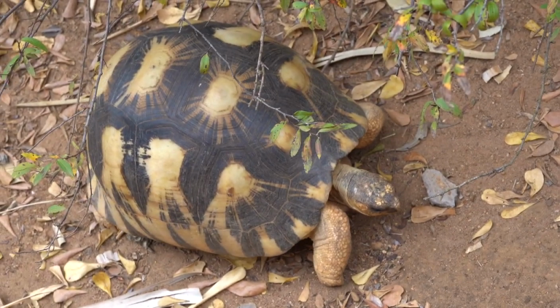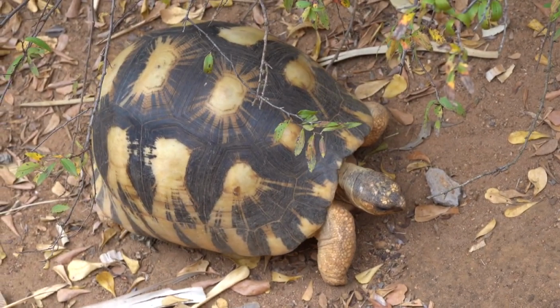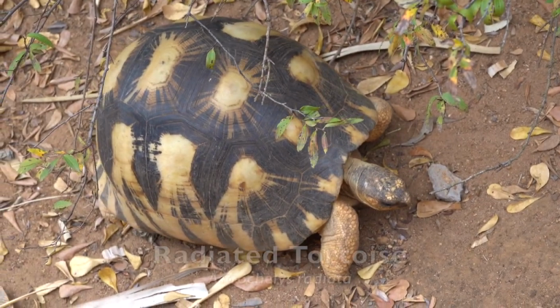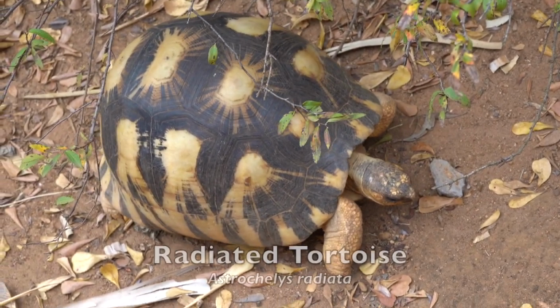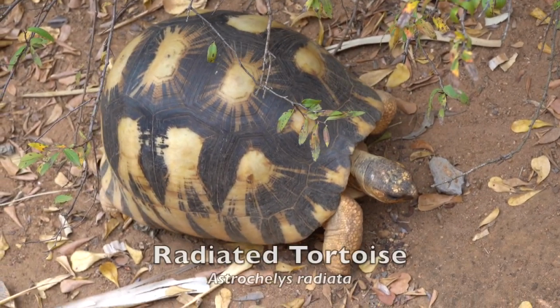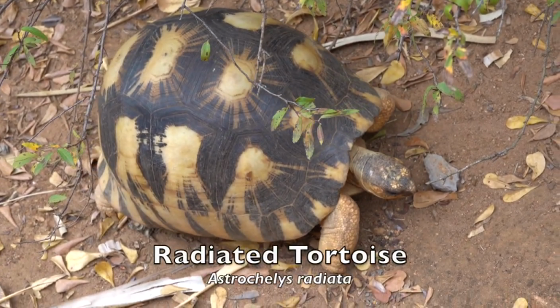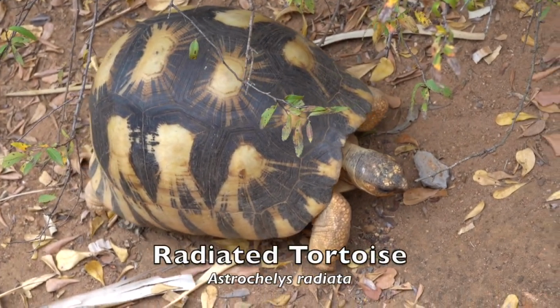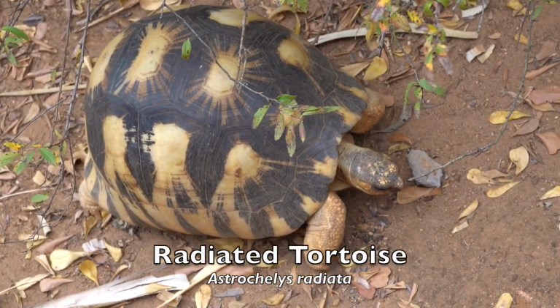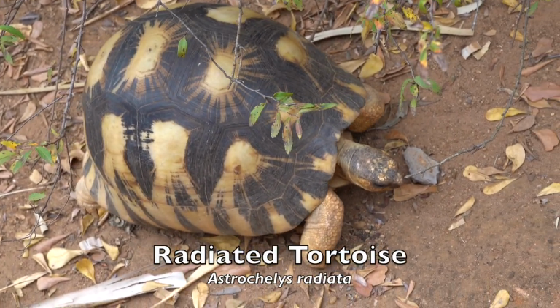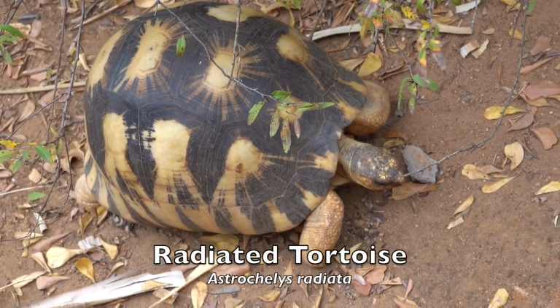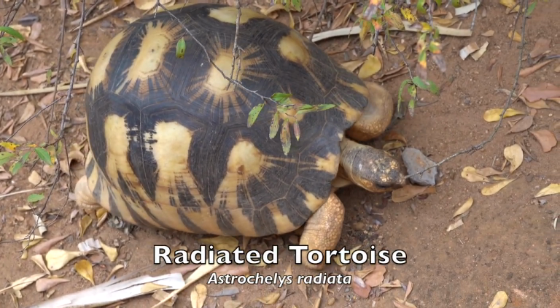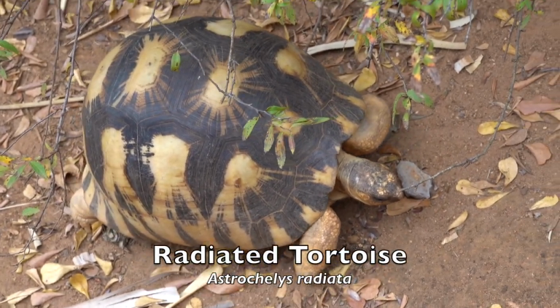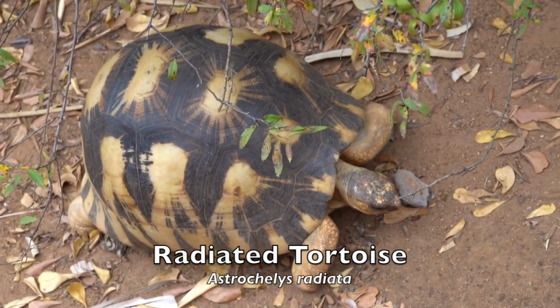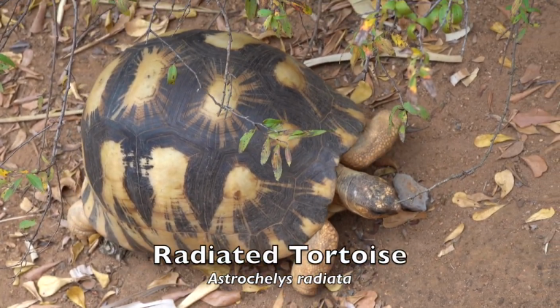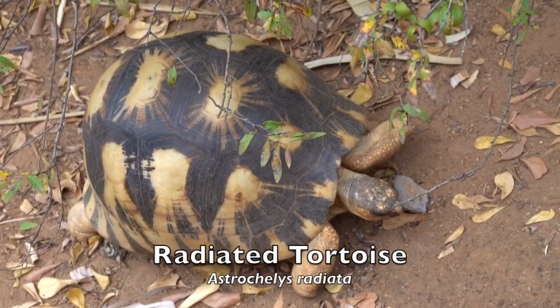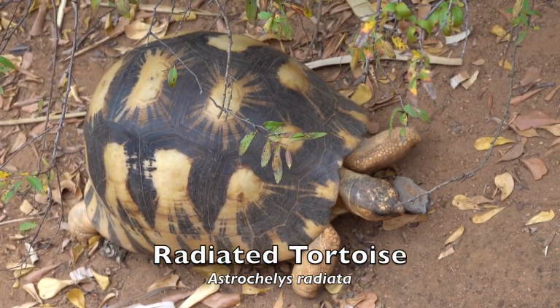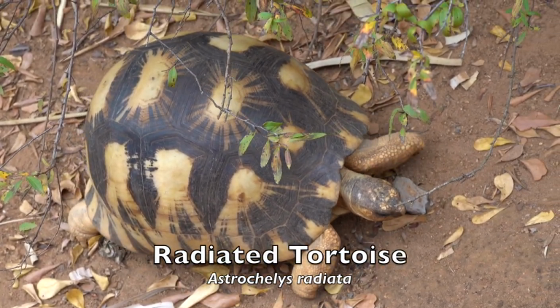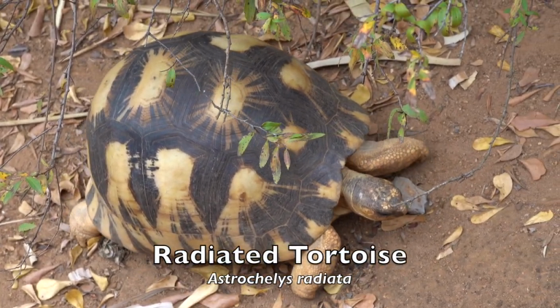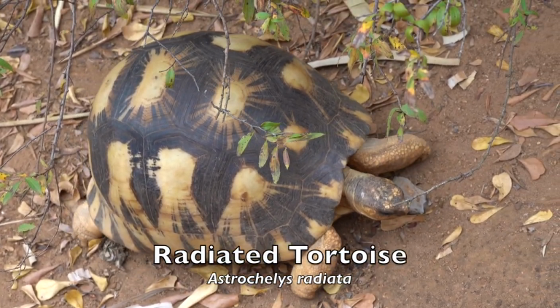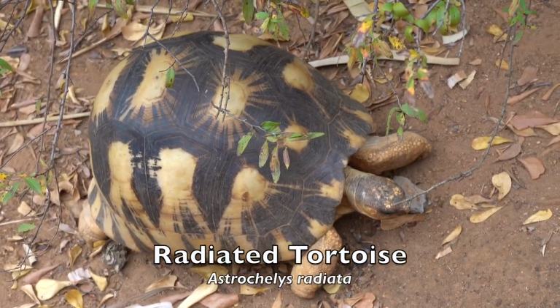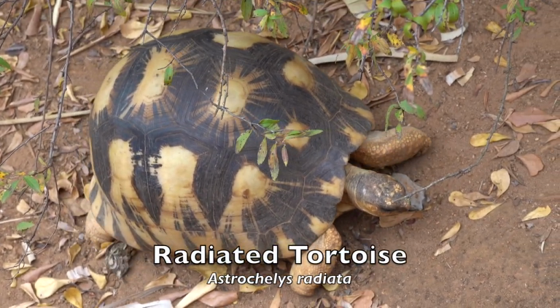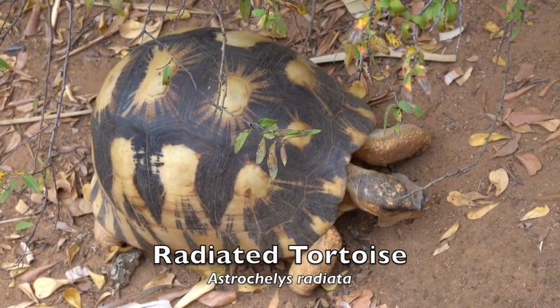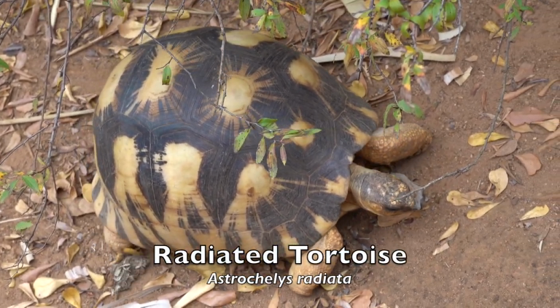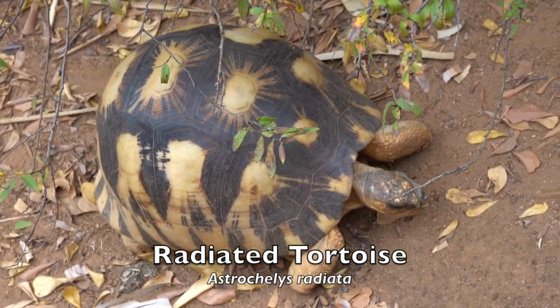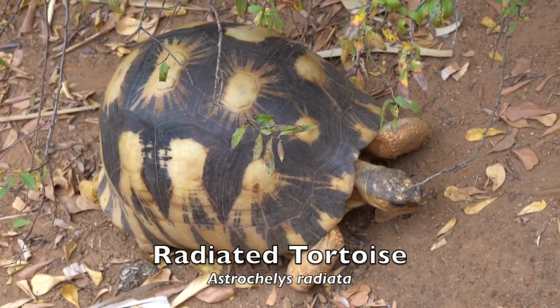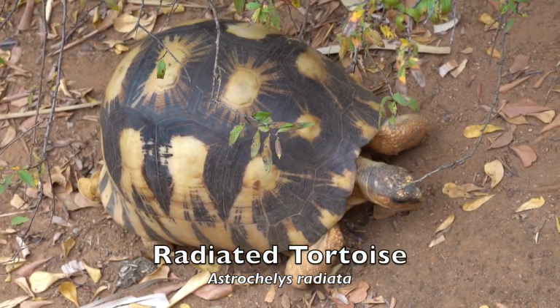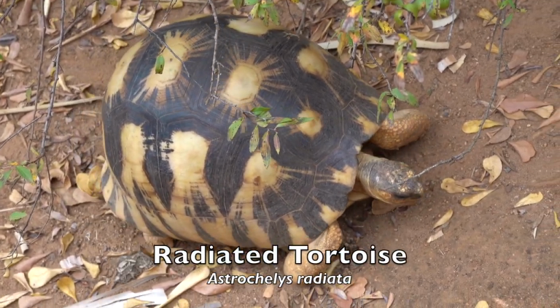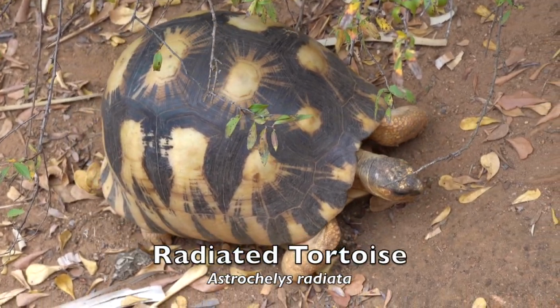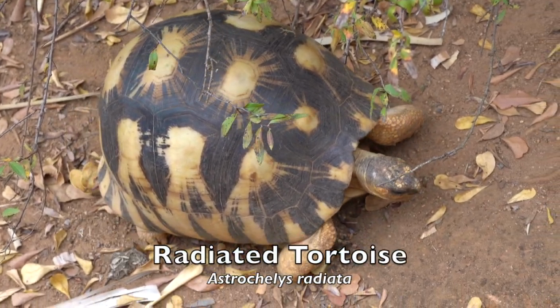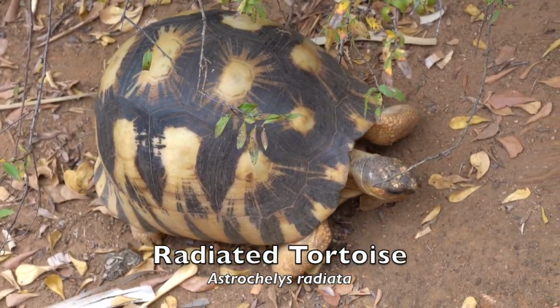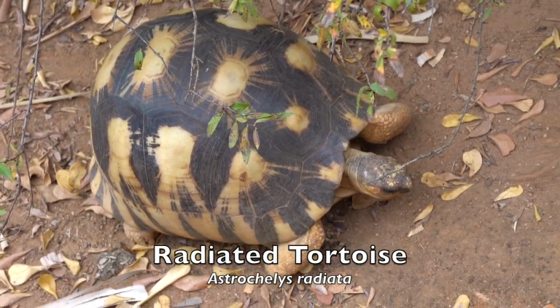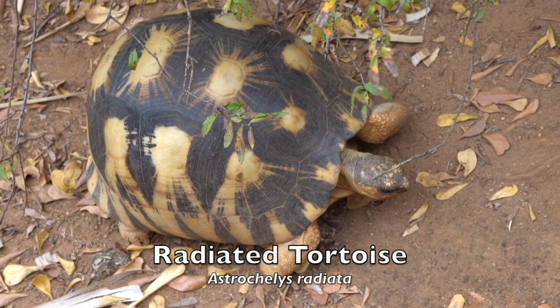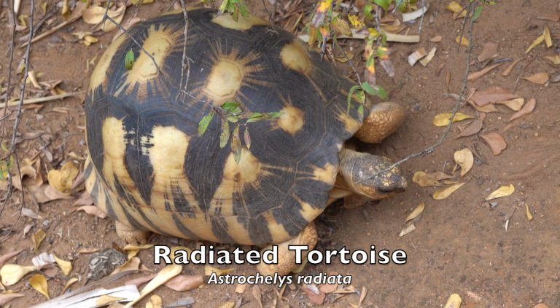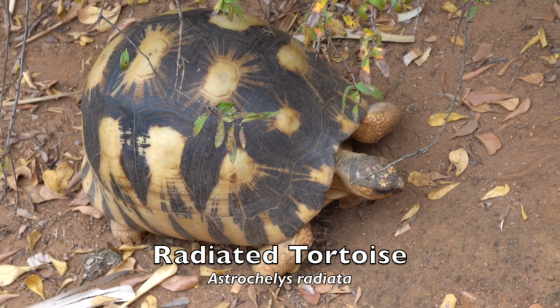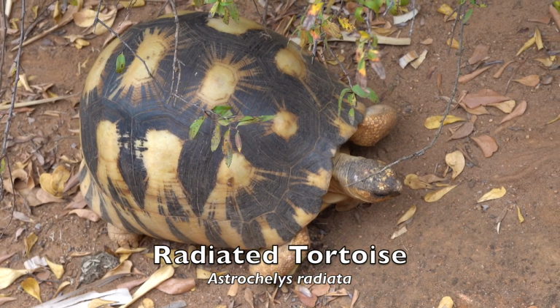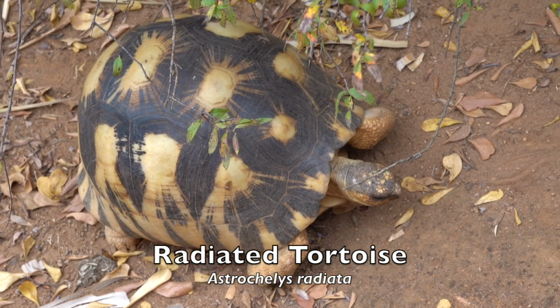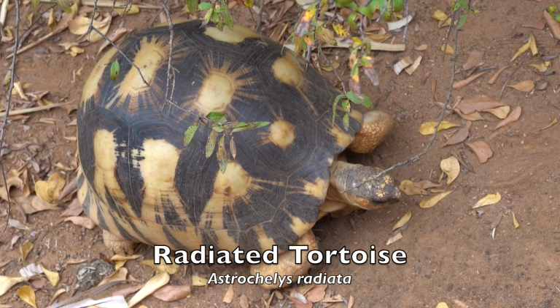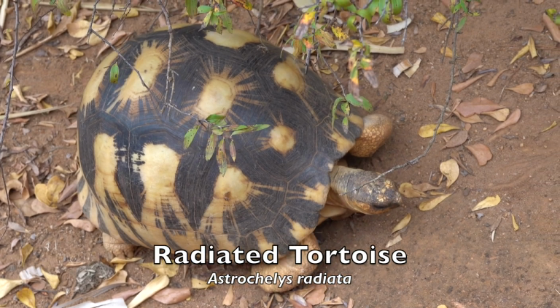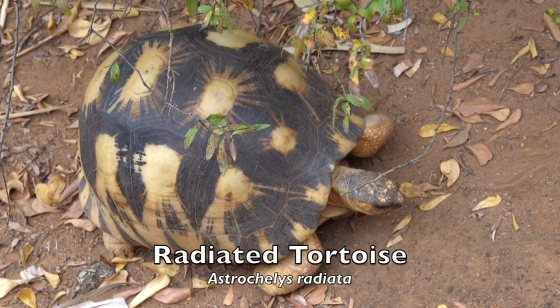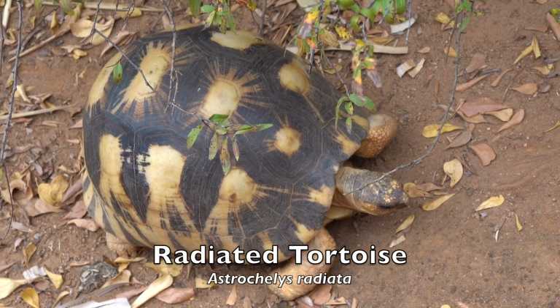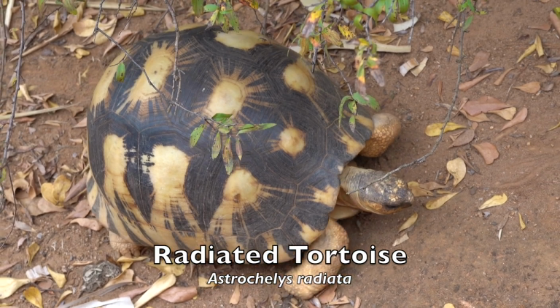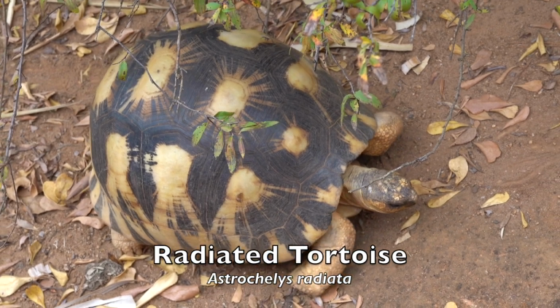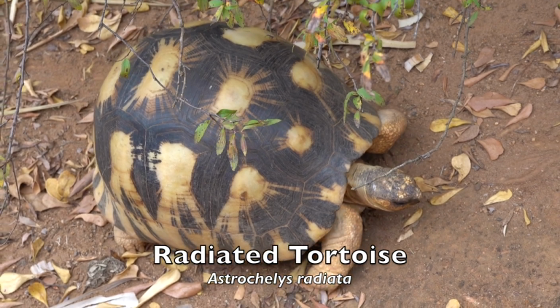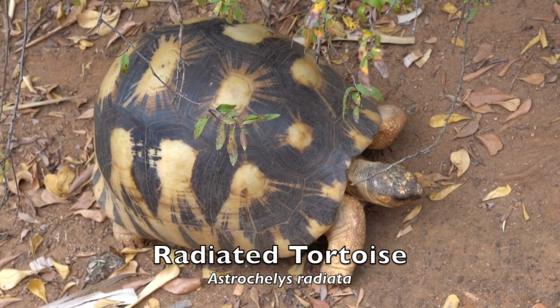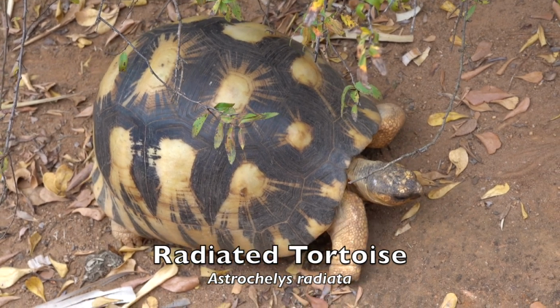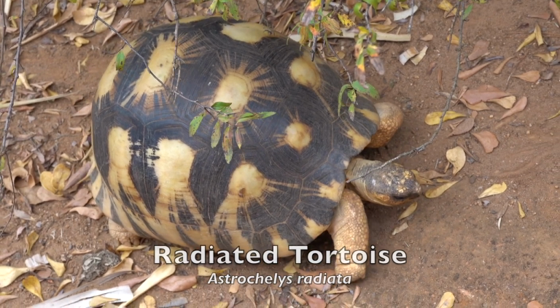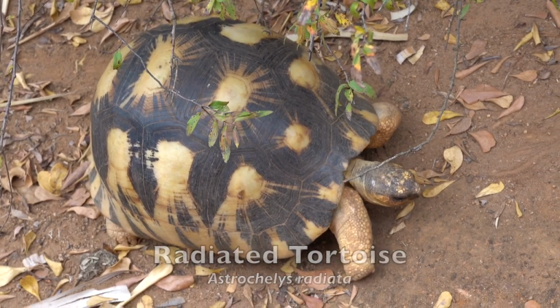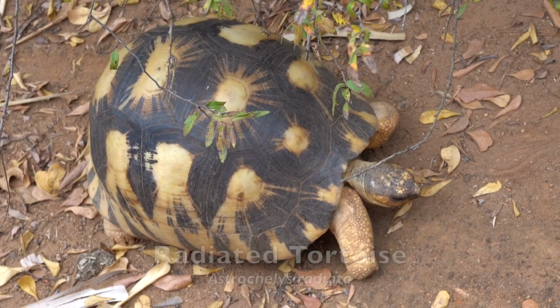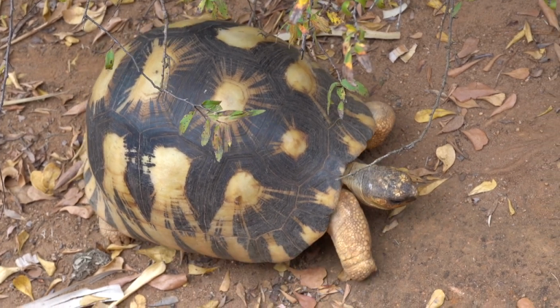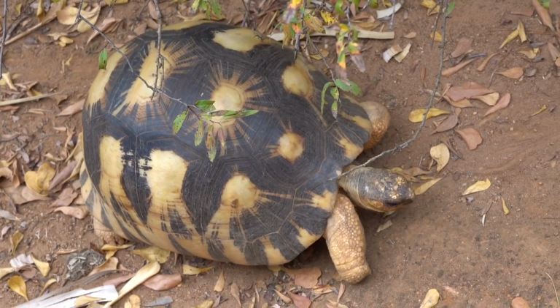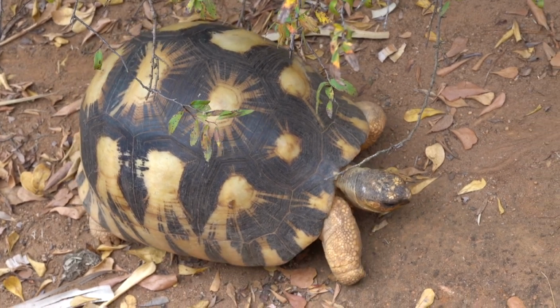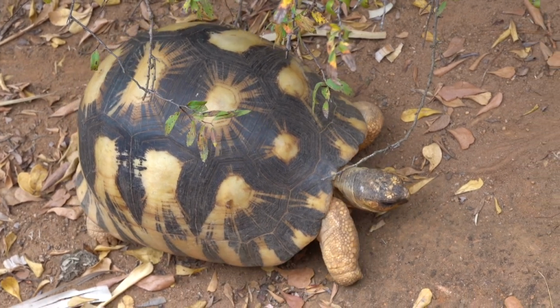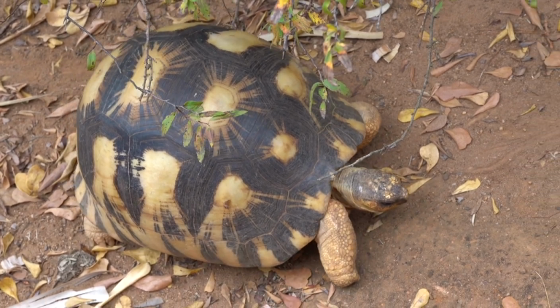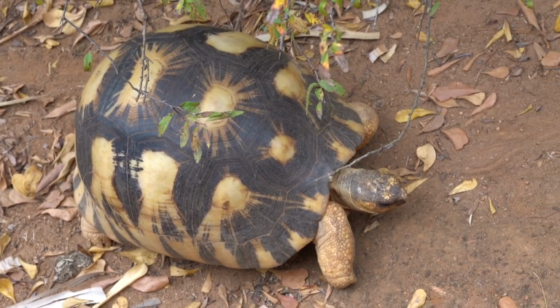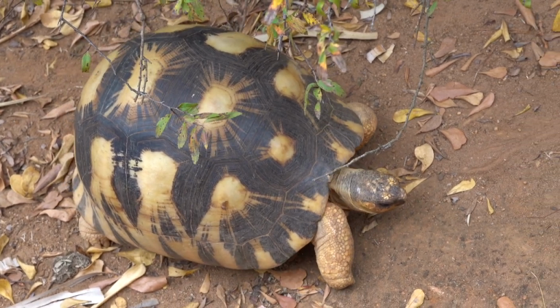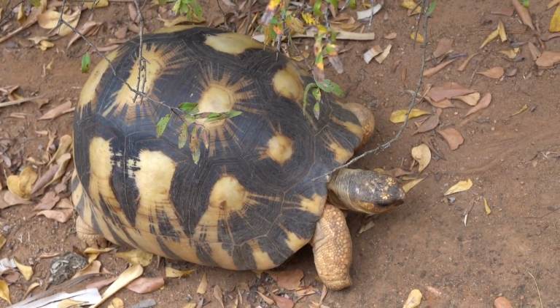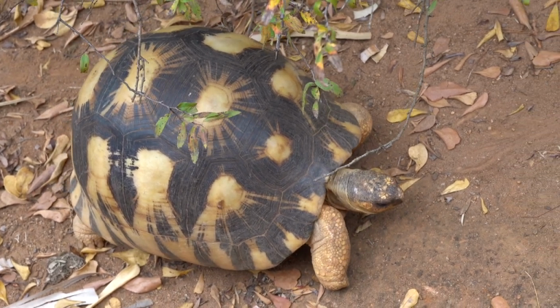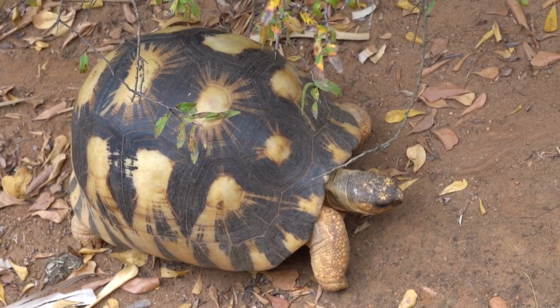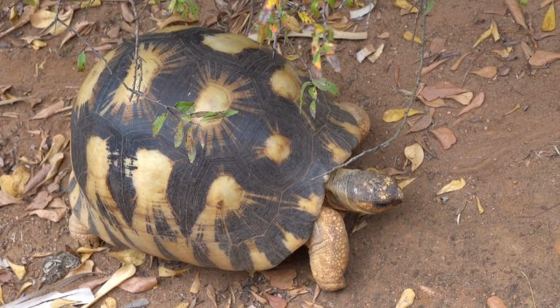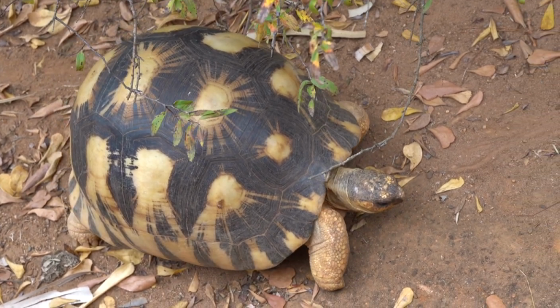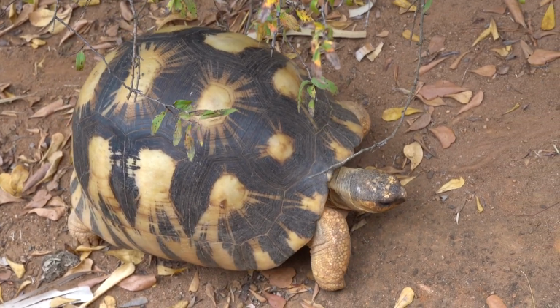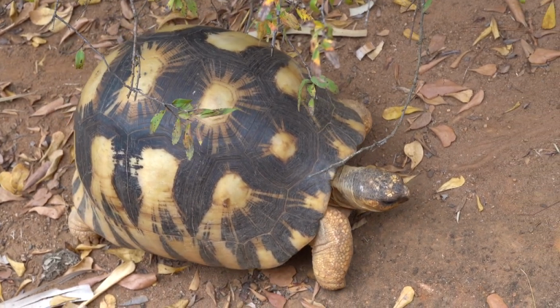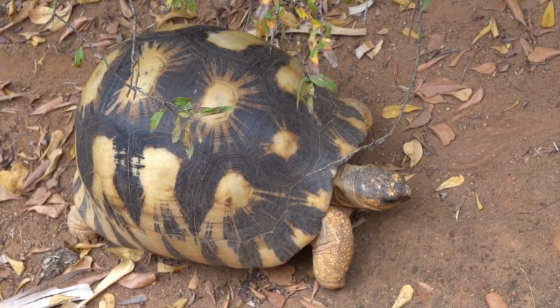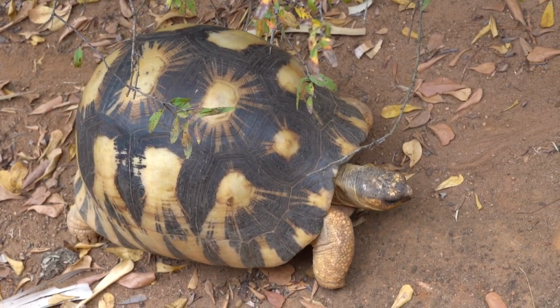Indigenous to the spiny forest region of southwestern Madagascar, the radiated tortoise is also seen at Lemur's Park.